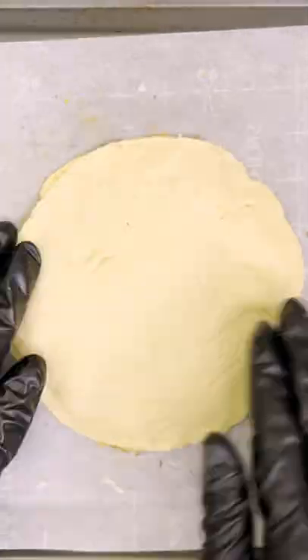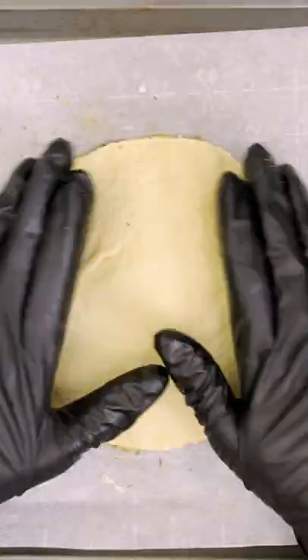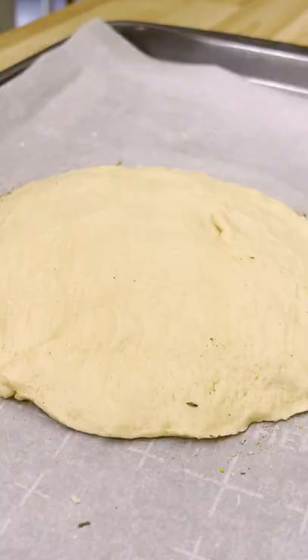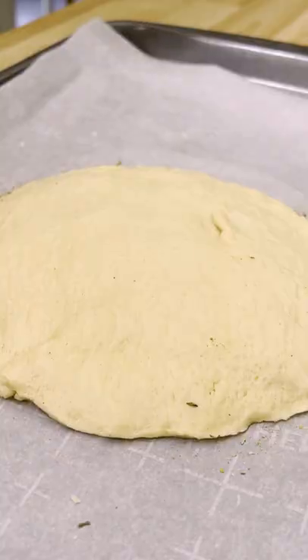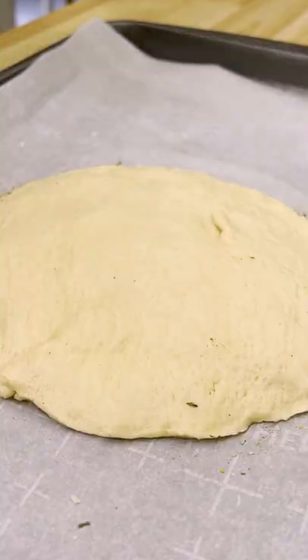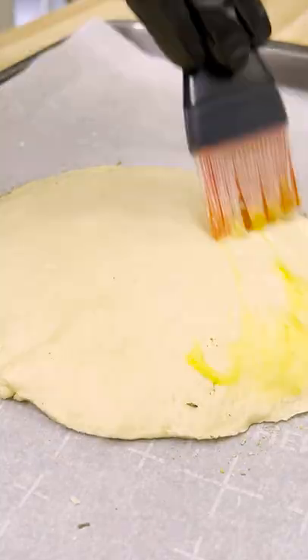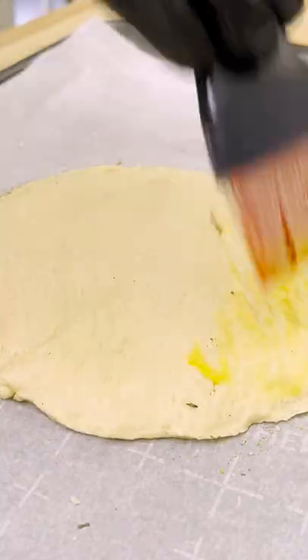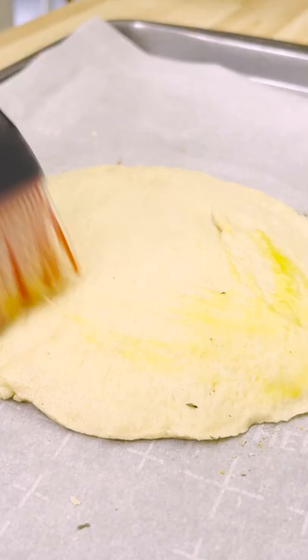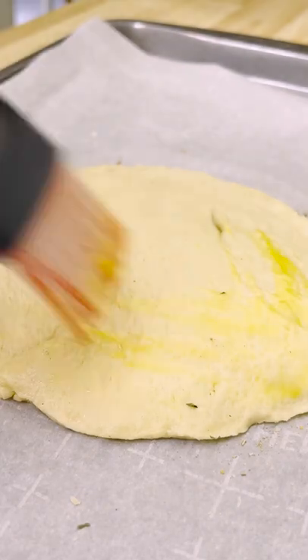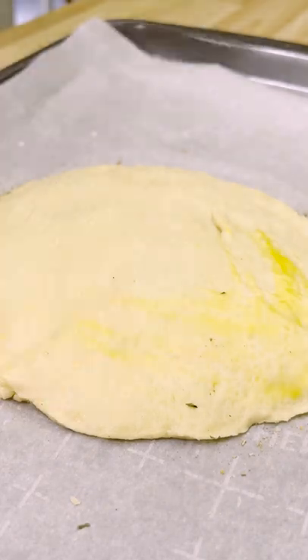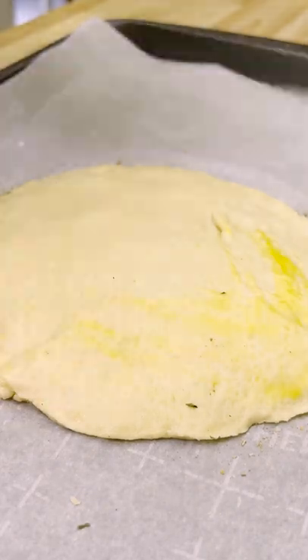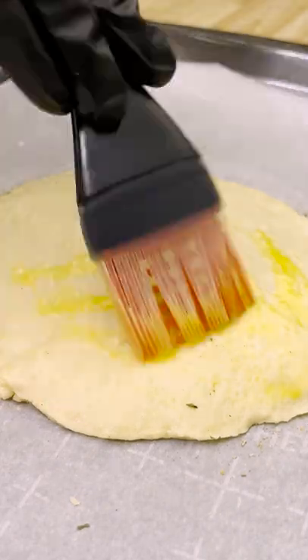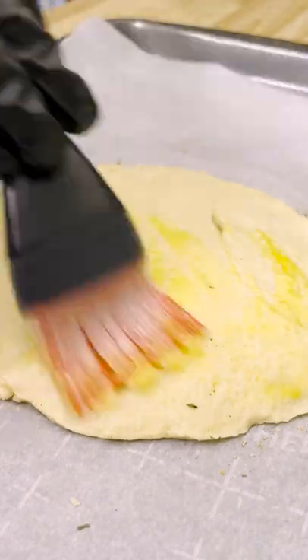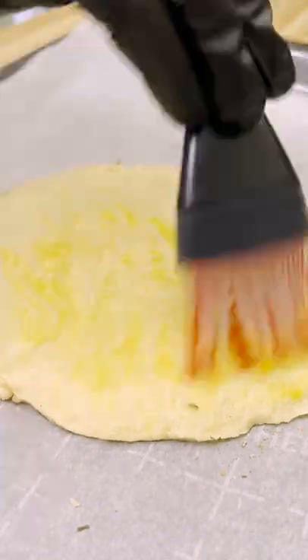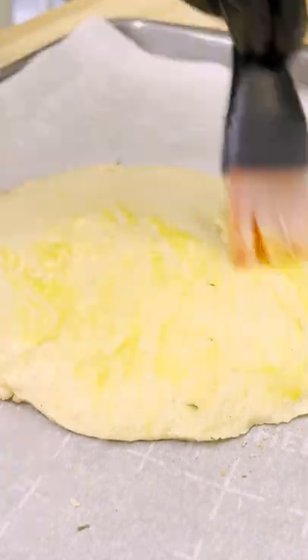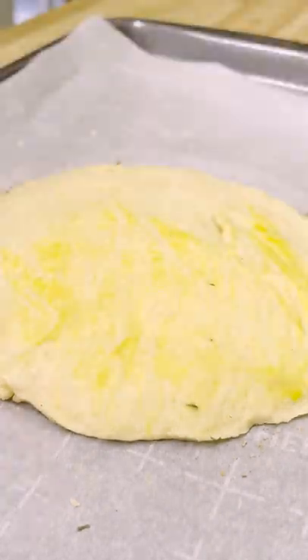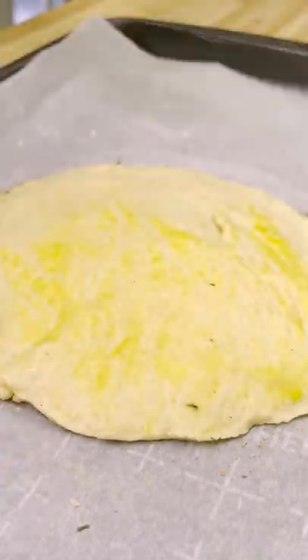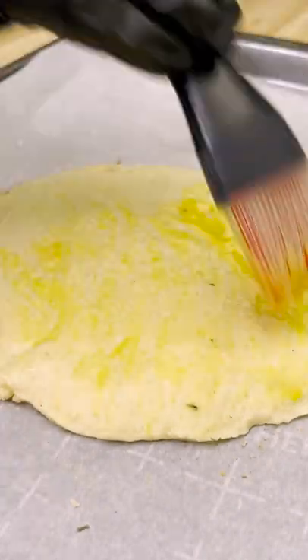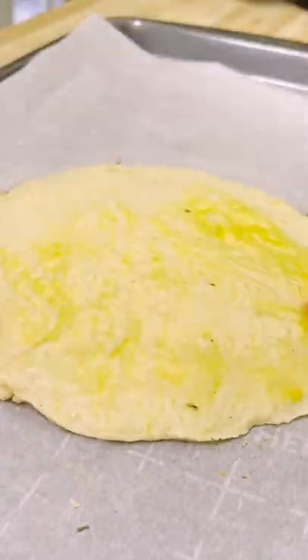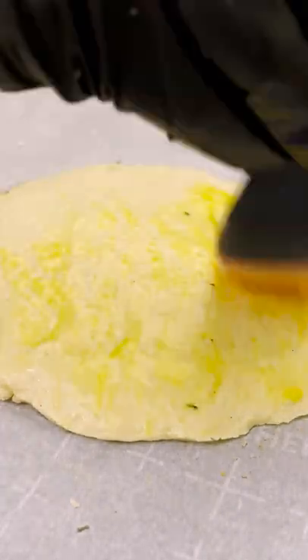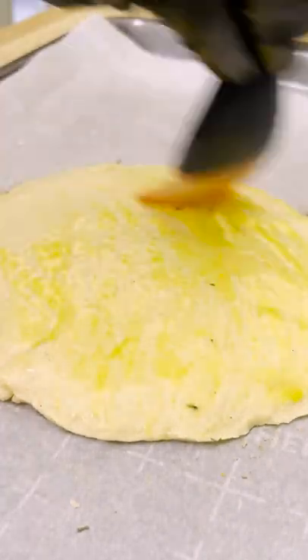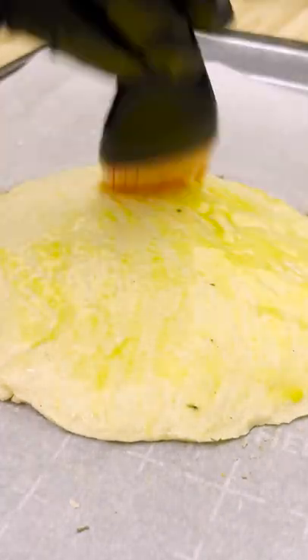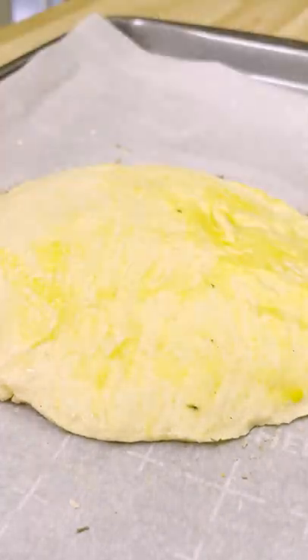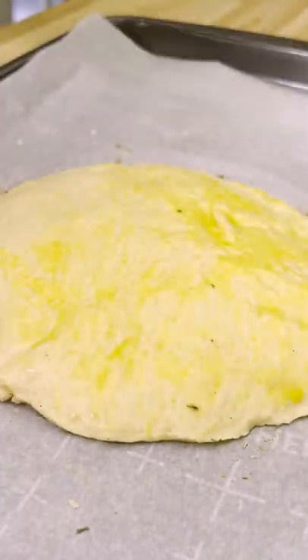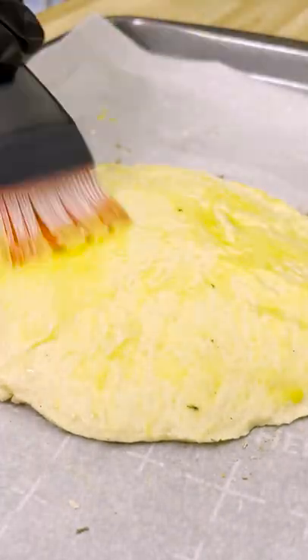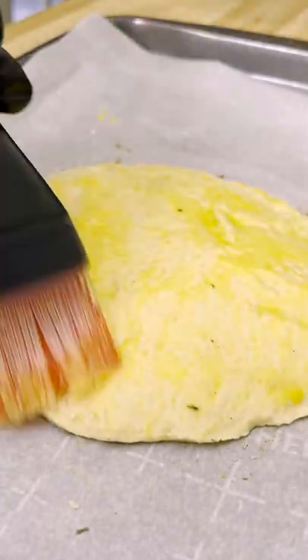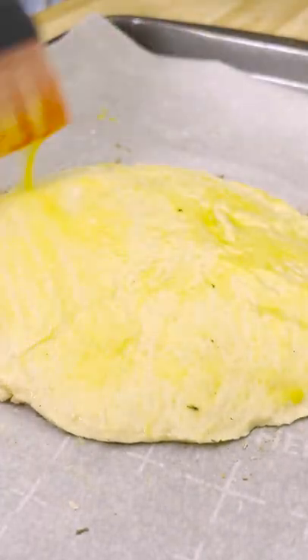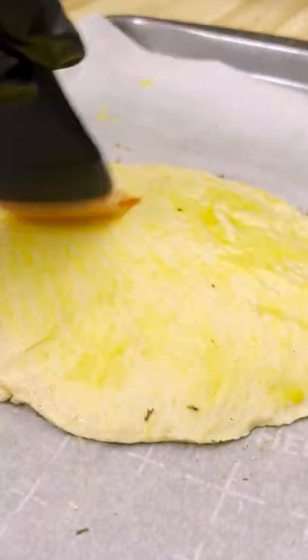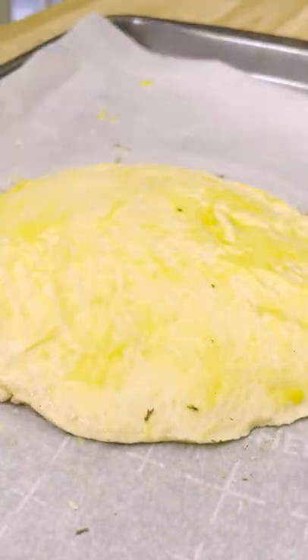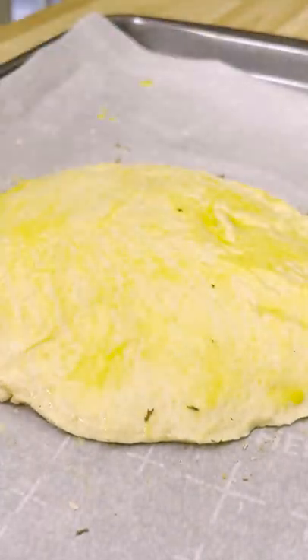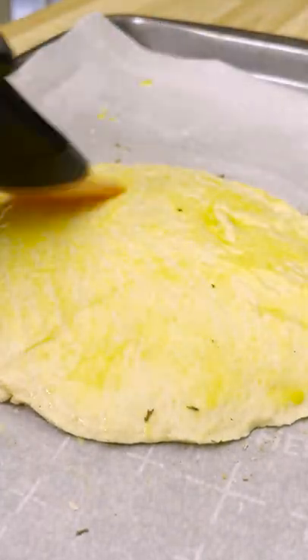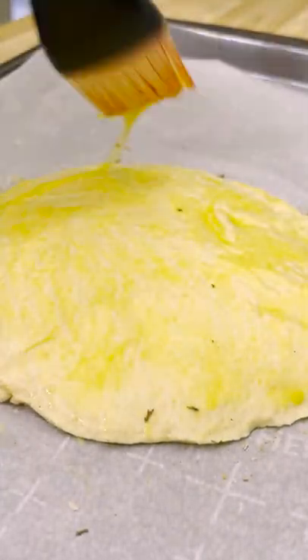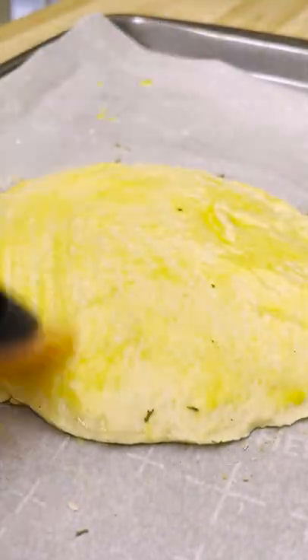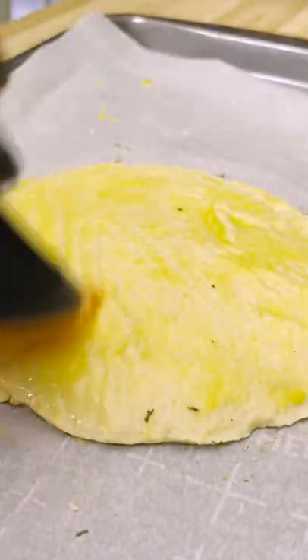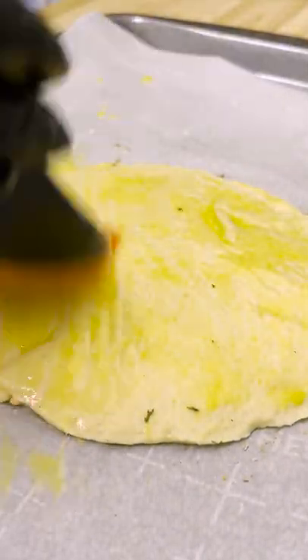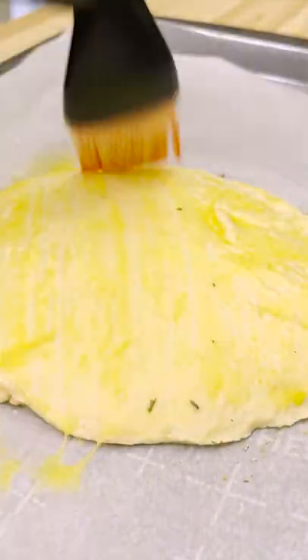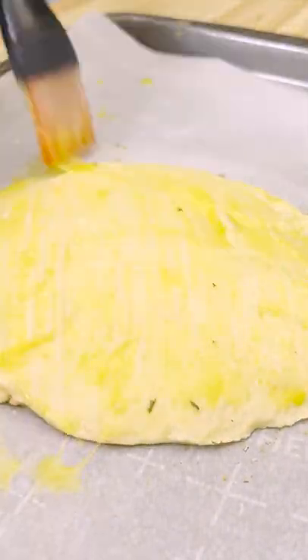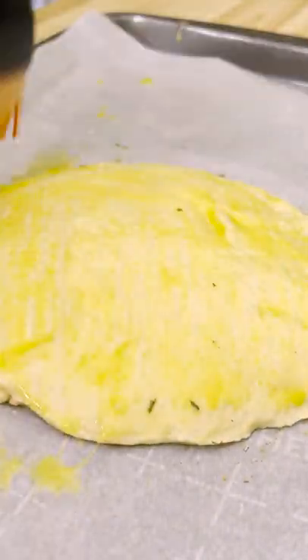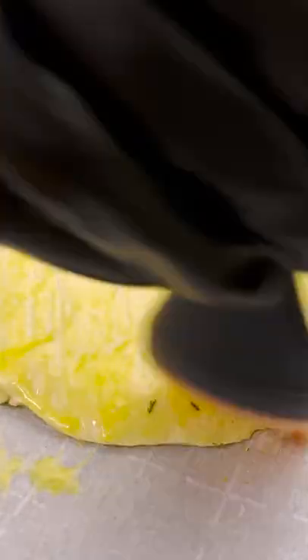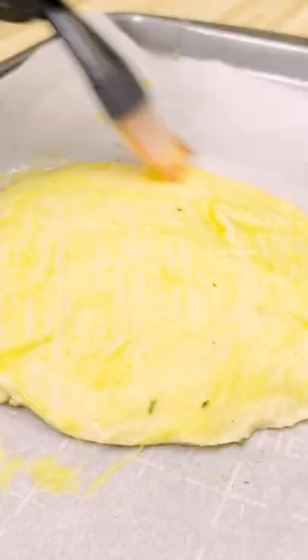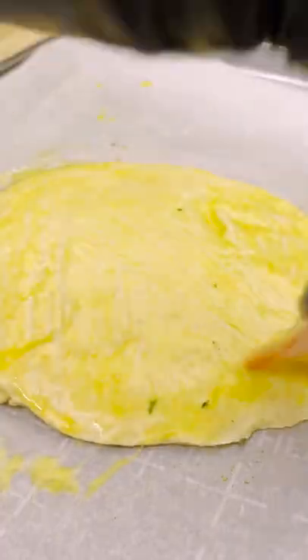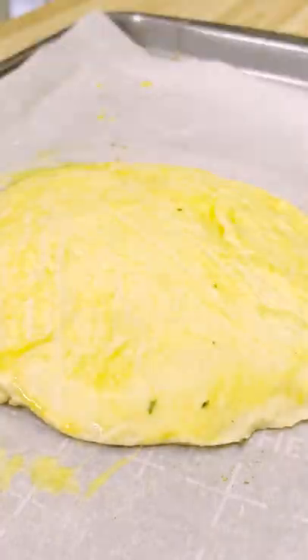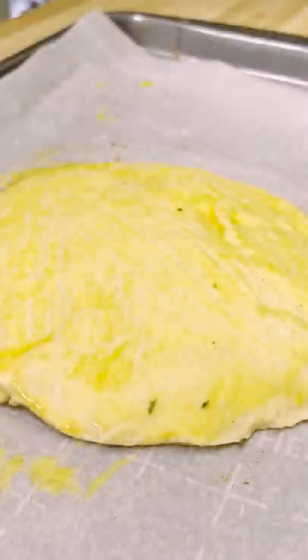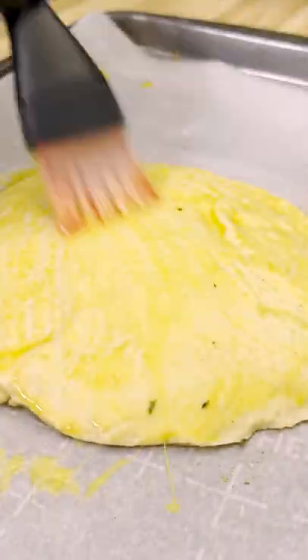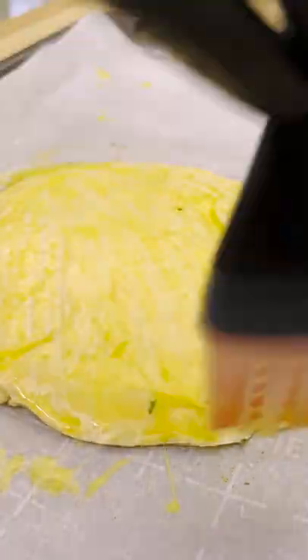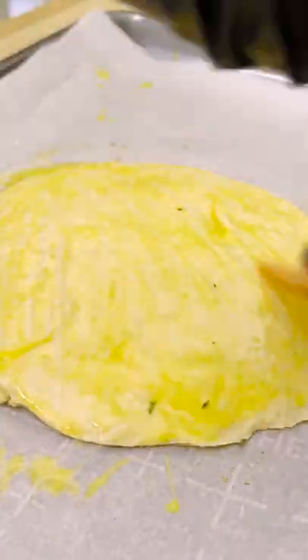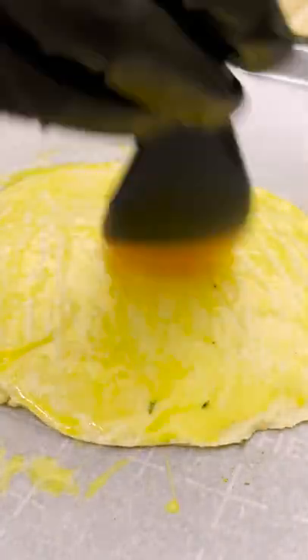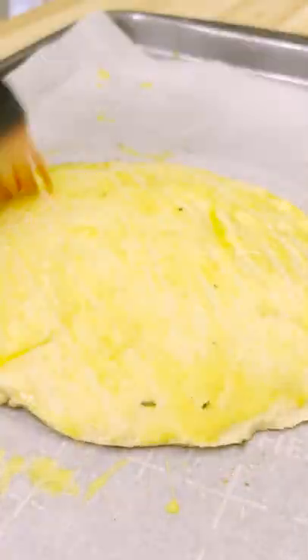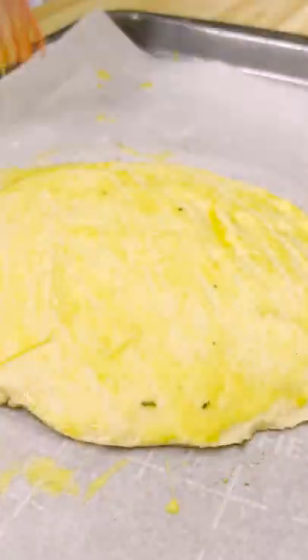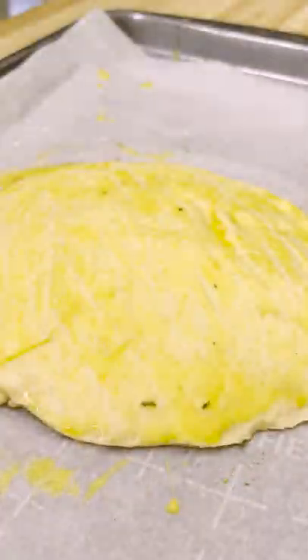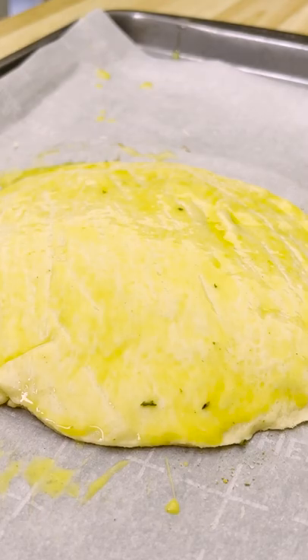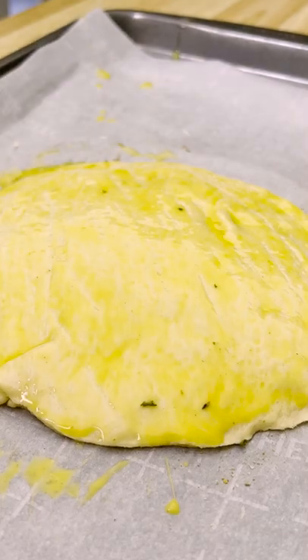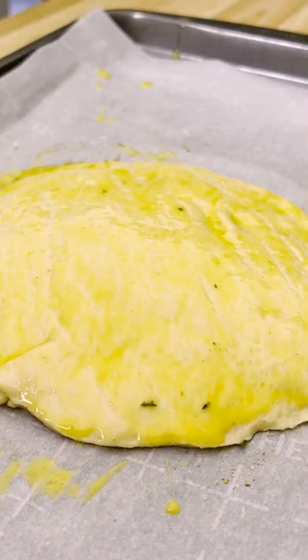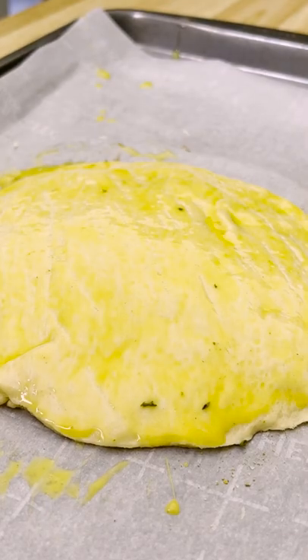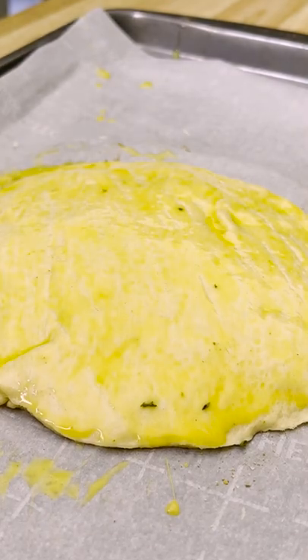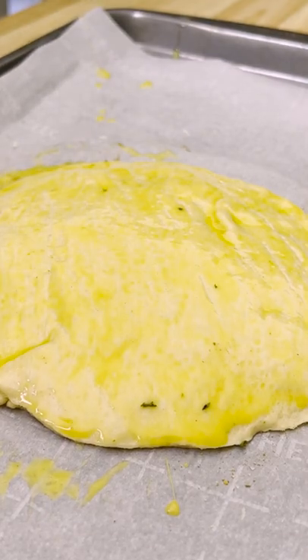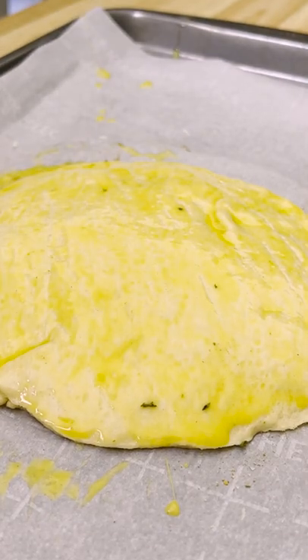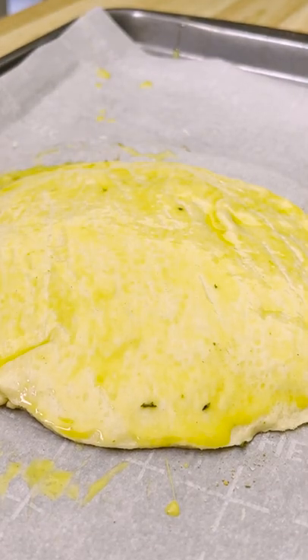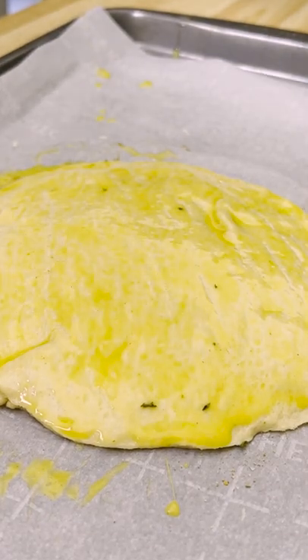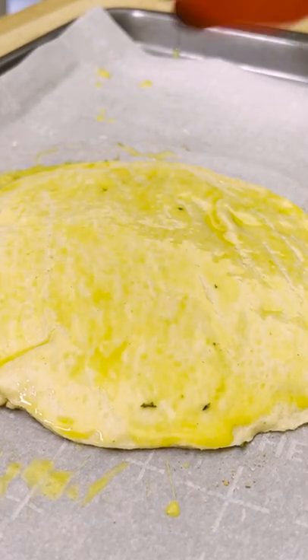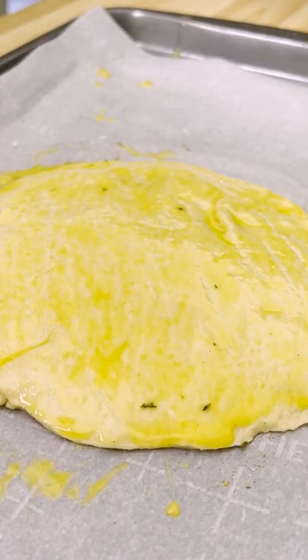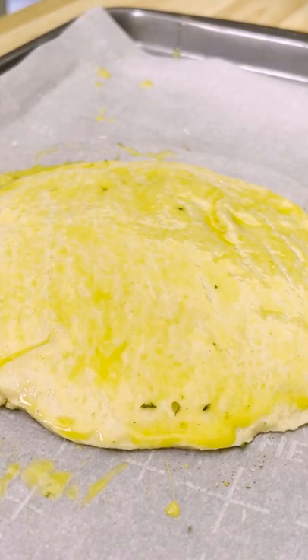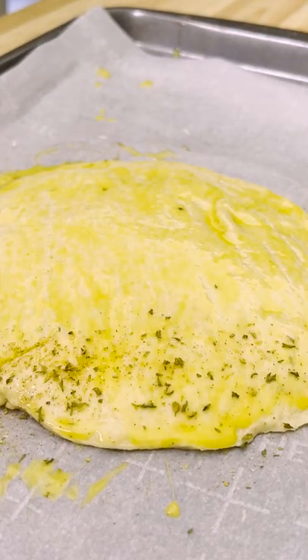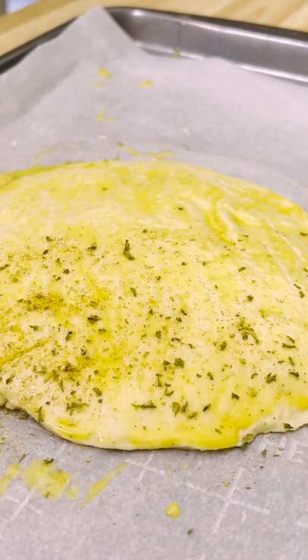You'll want to wait until after the next step to do this egg wash, but I messed up and did it early. Ideally, you won't do this step until after you've created the twists.